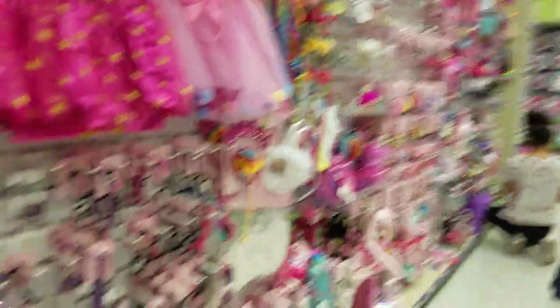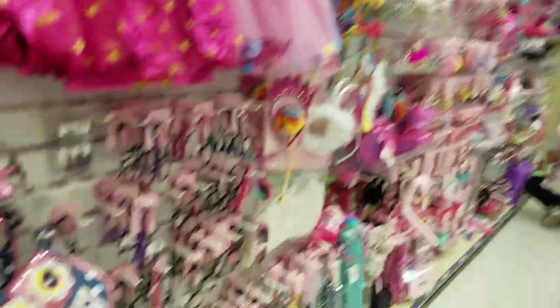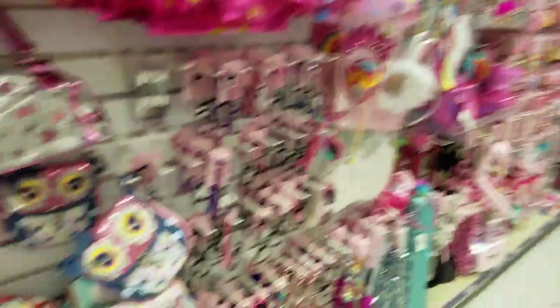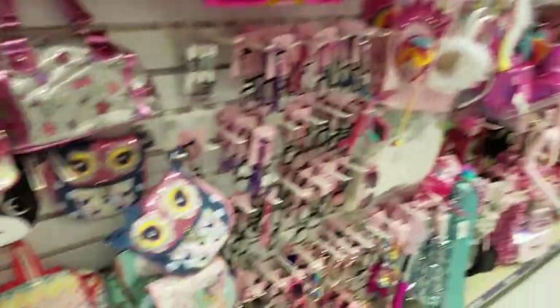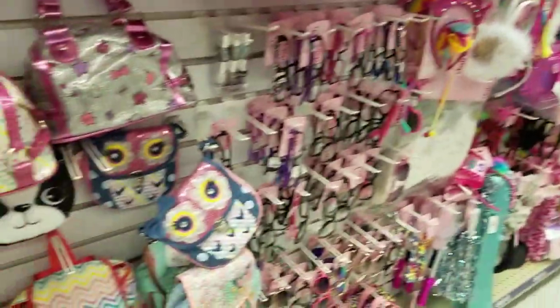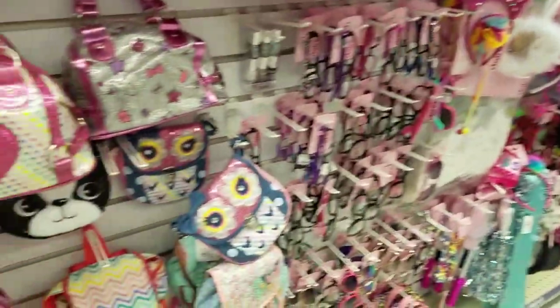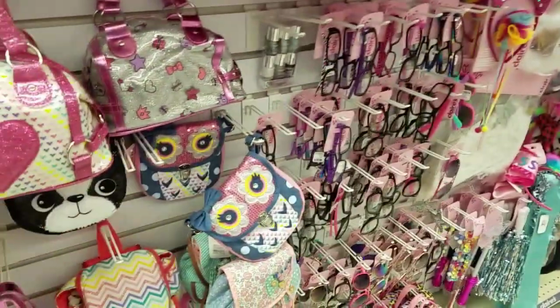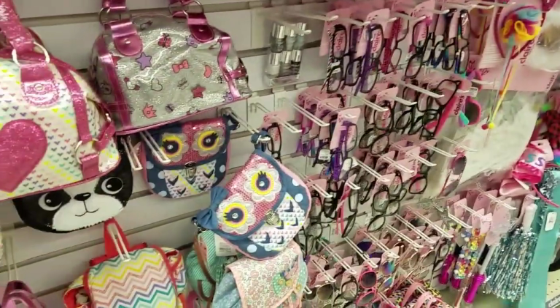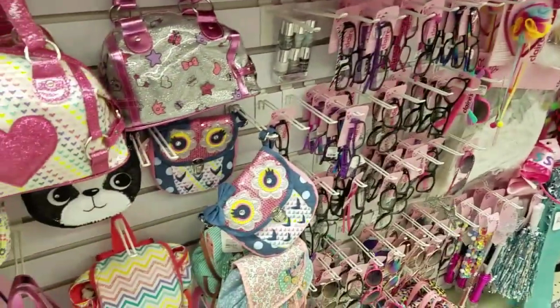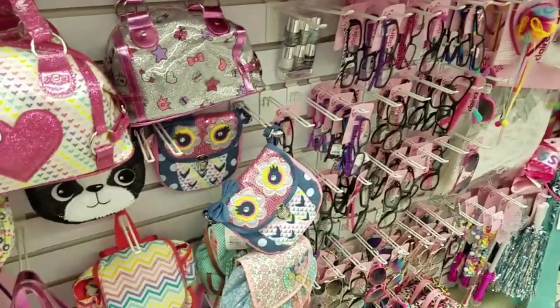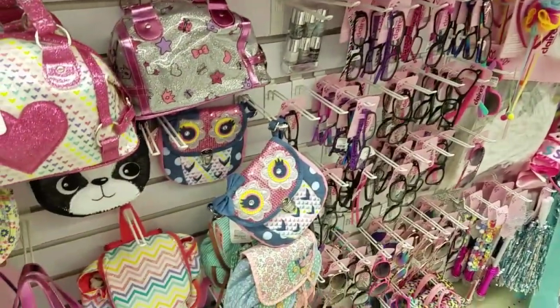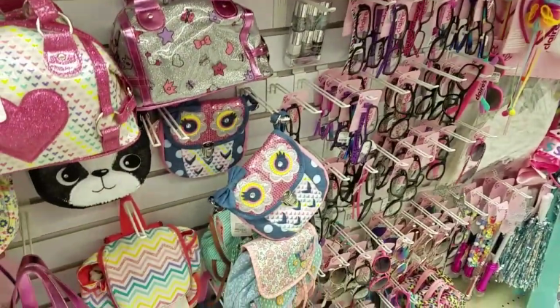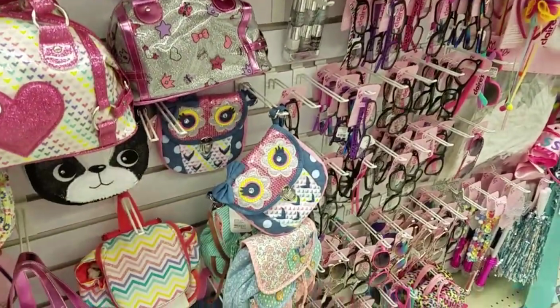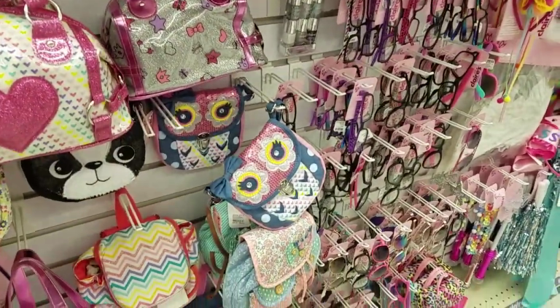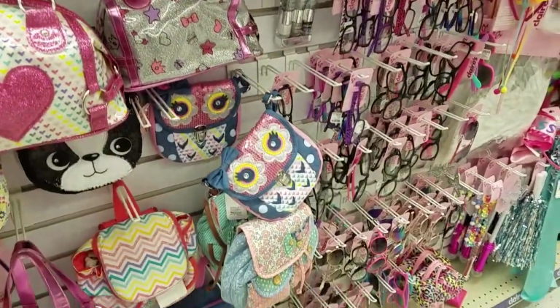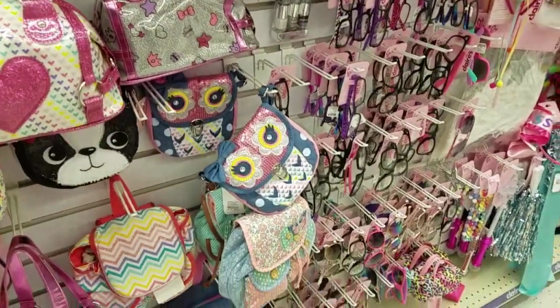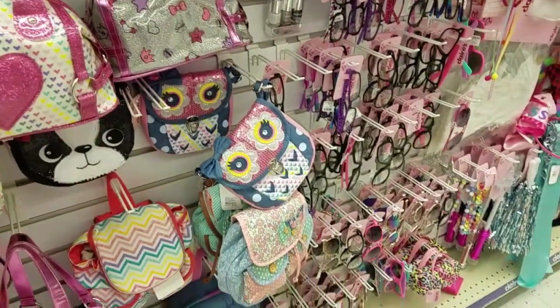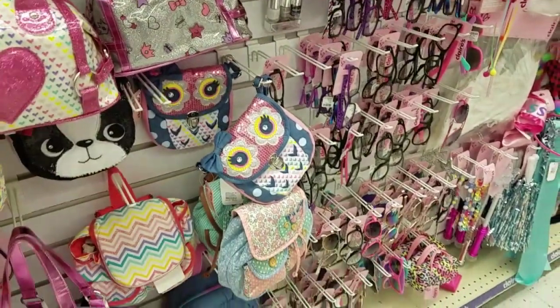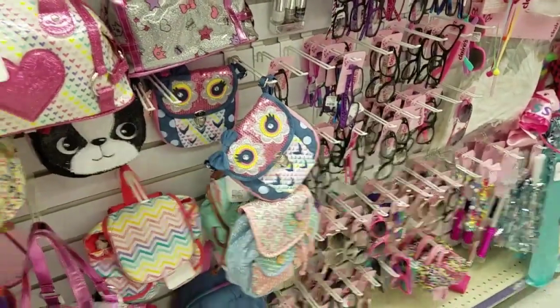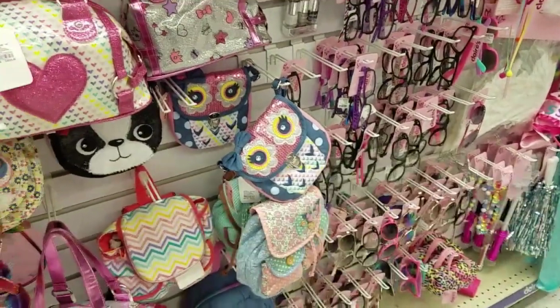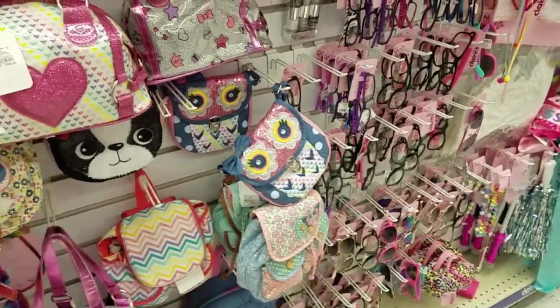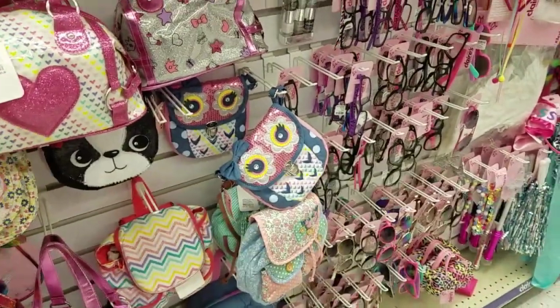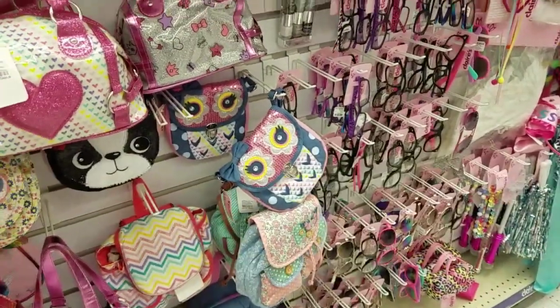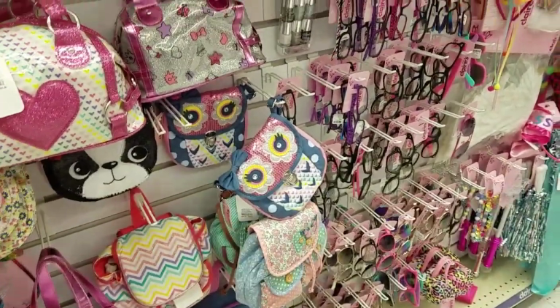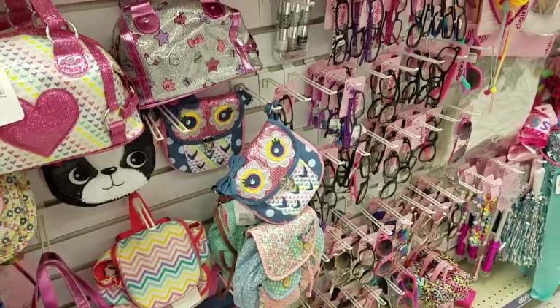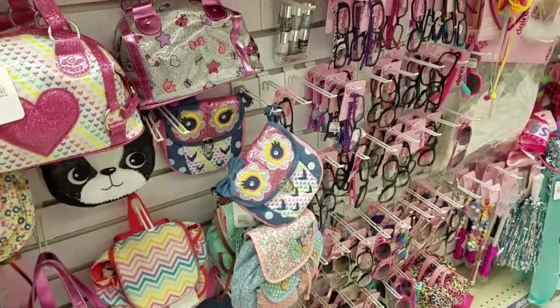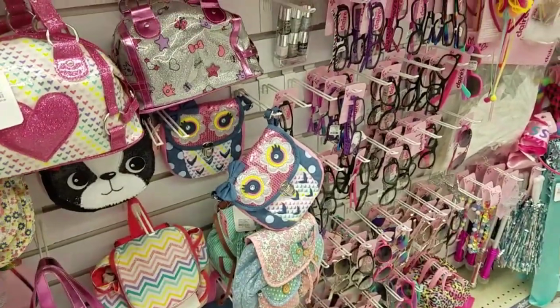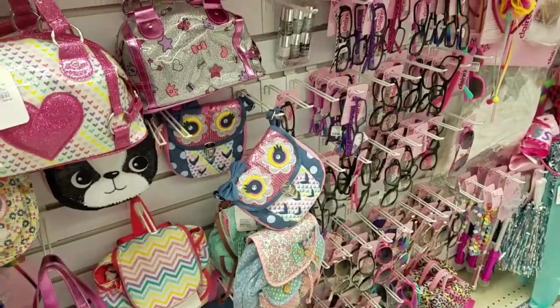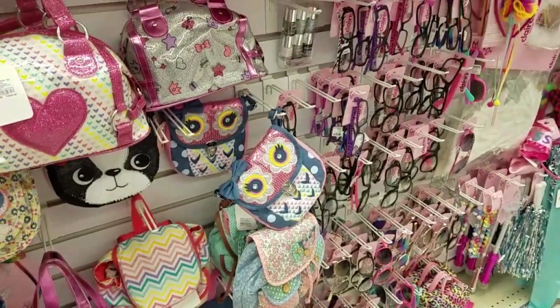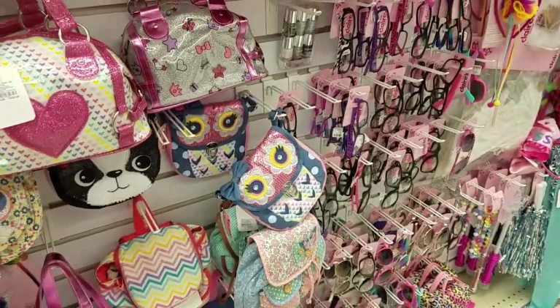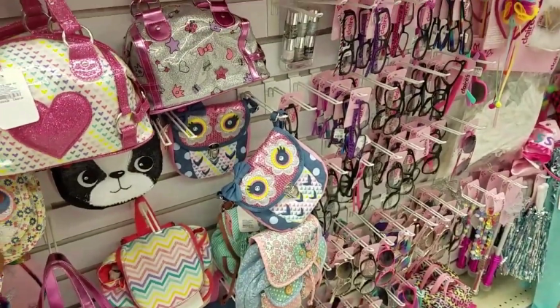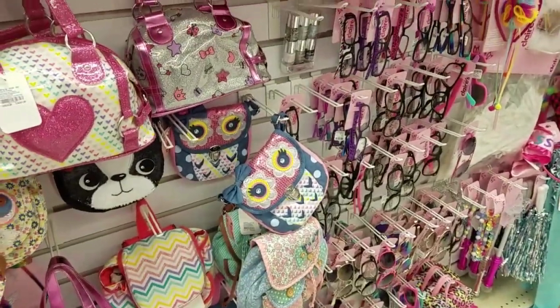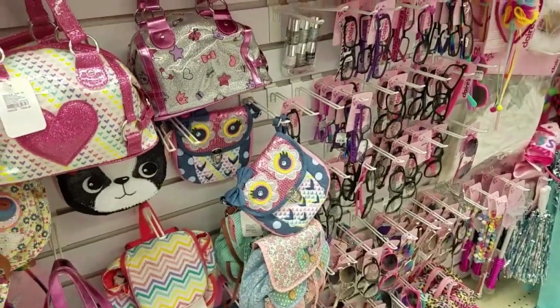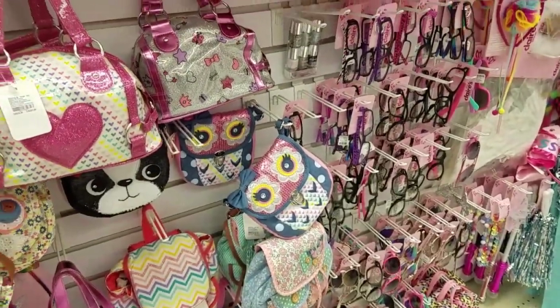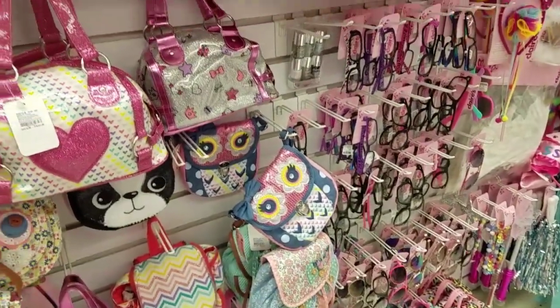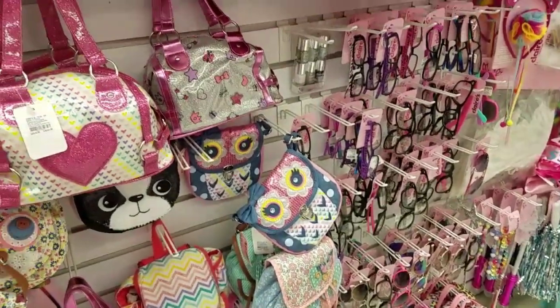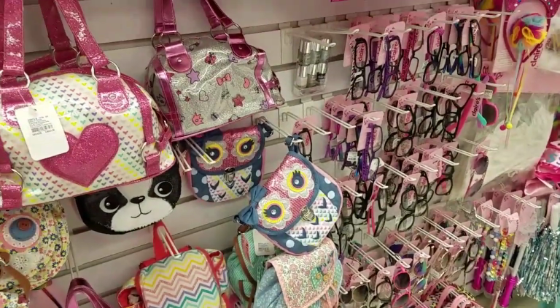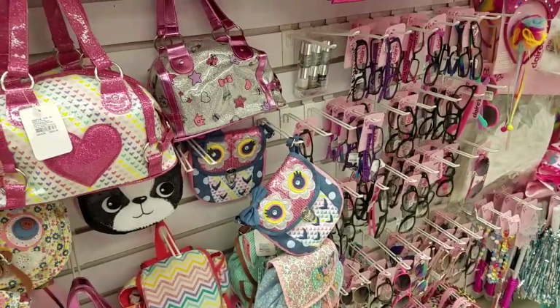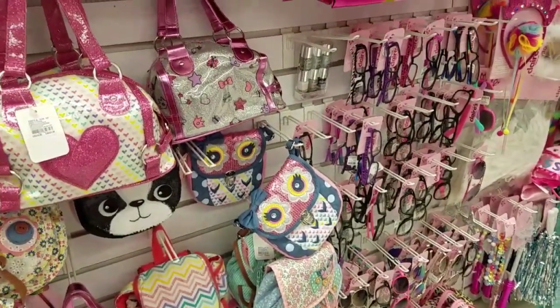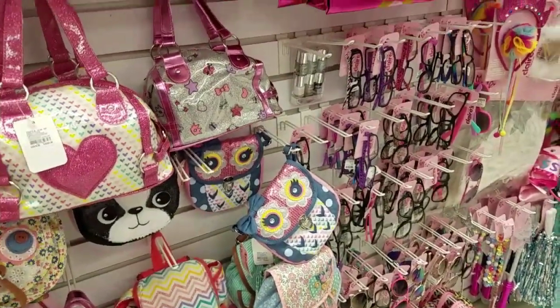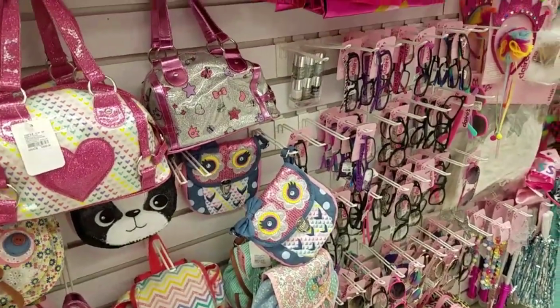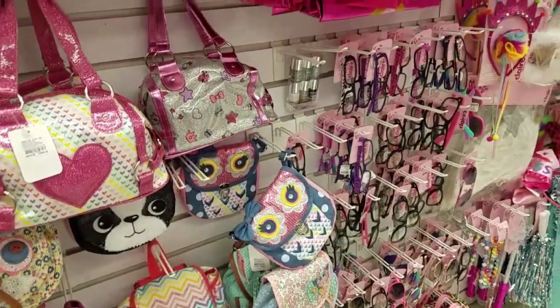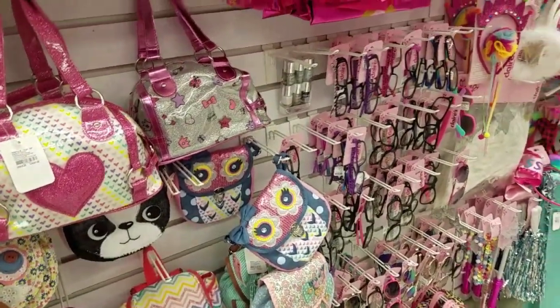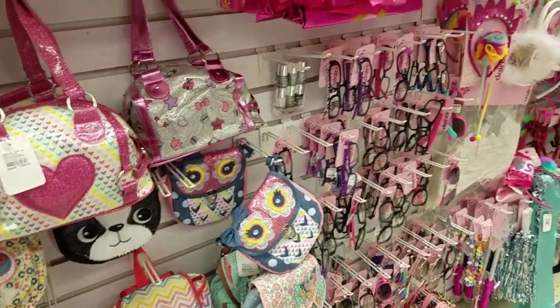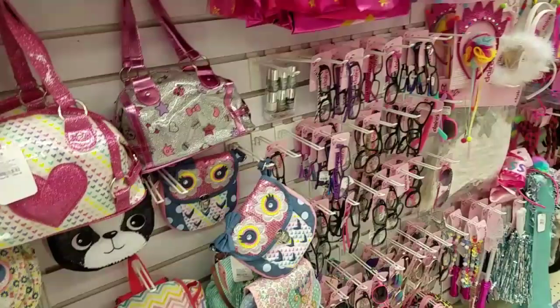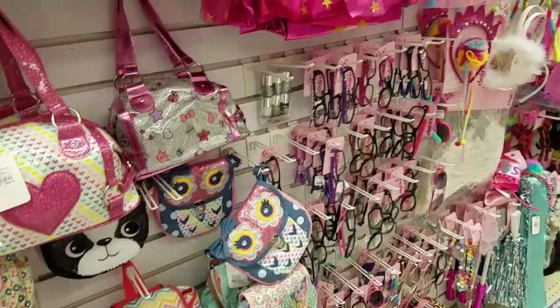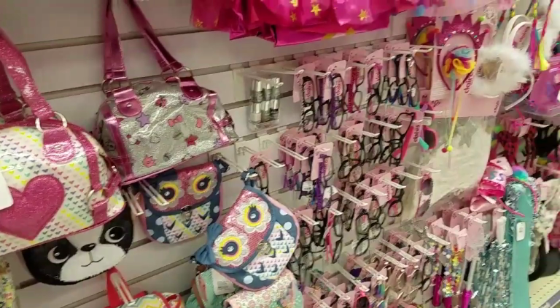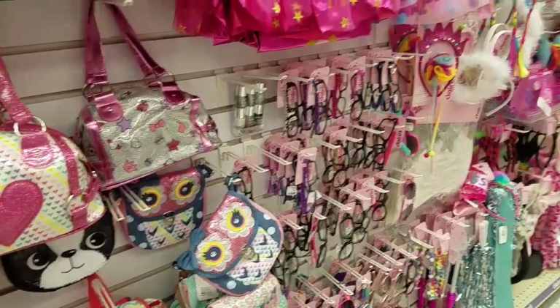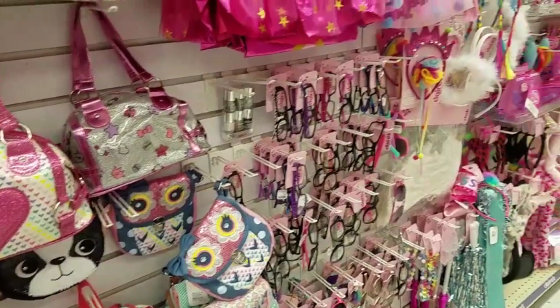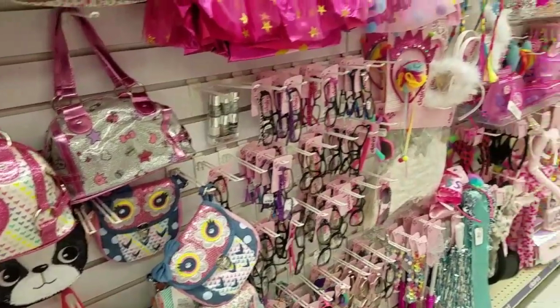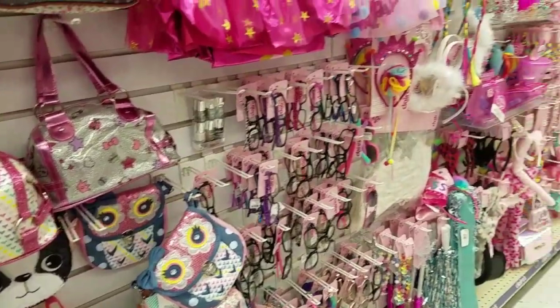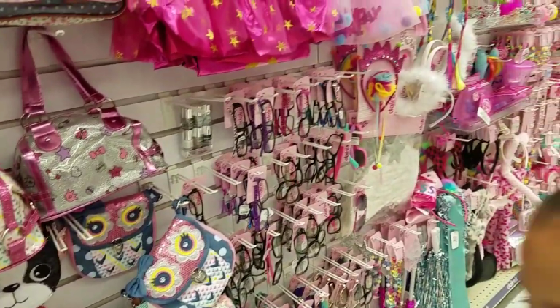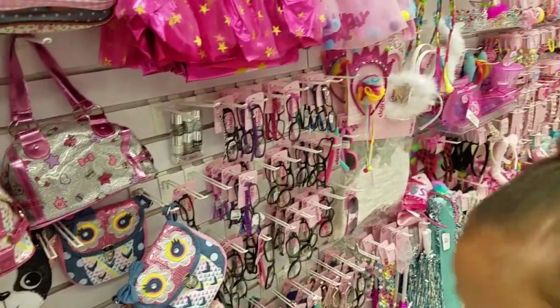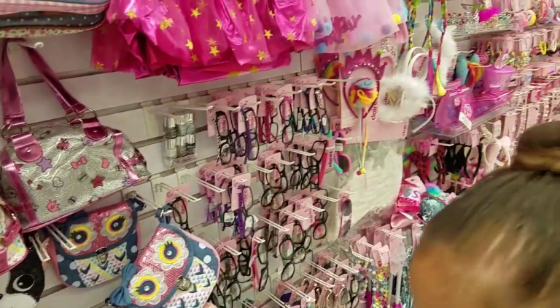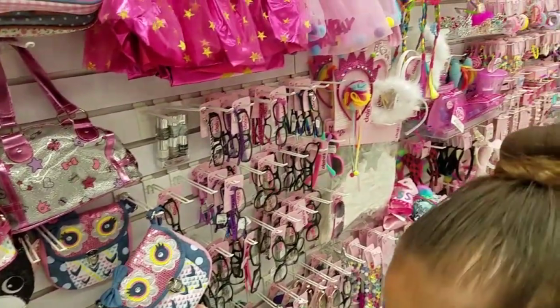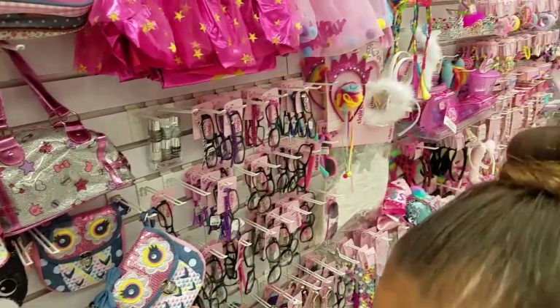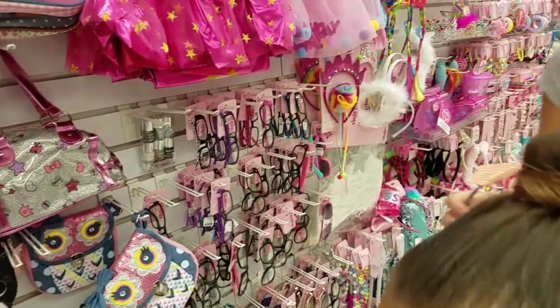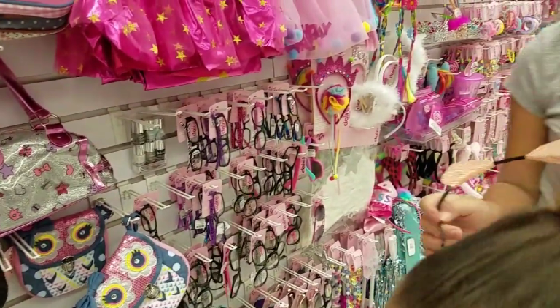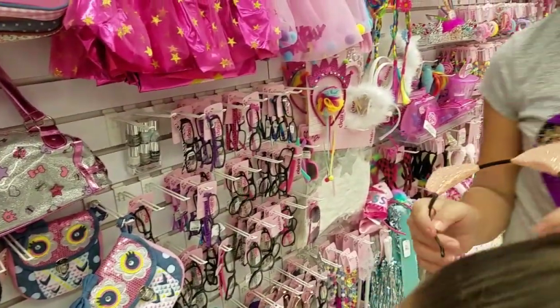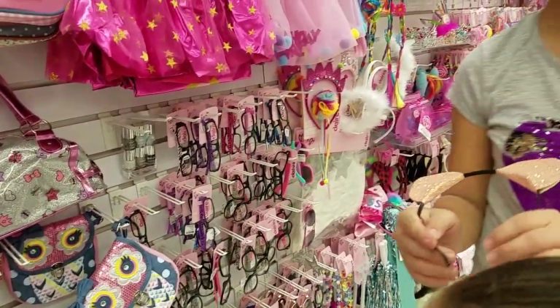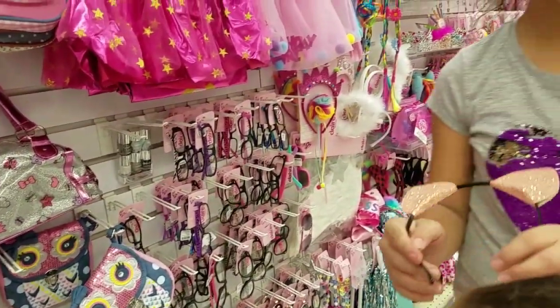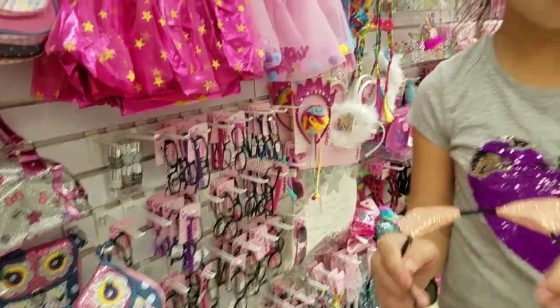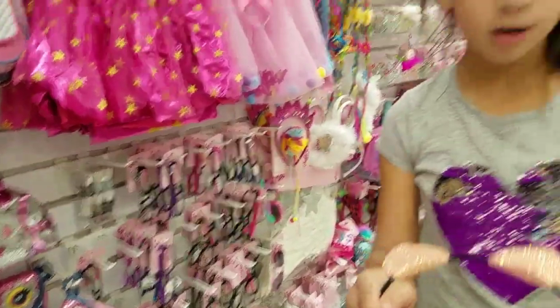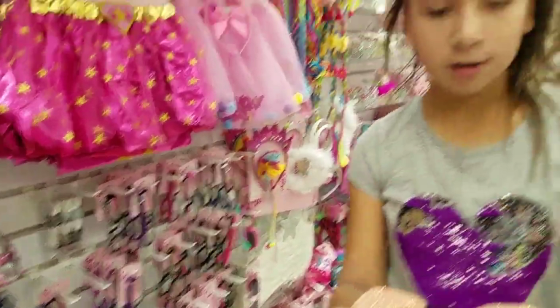Look at this cute little purse for Maria. Here you go, Dora.